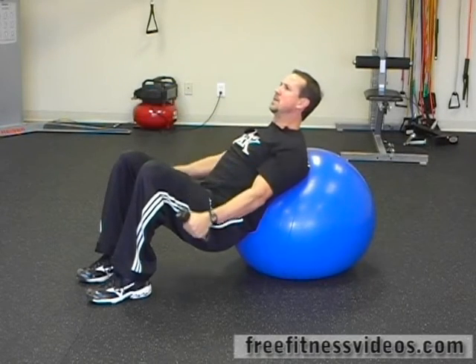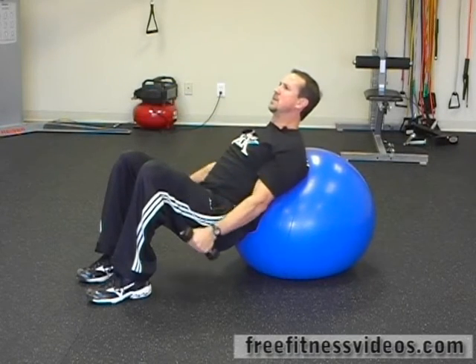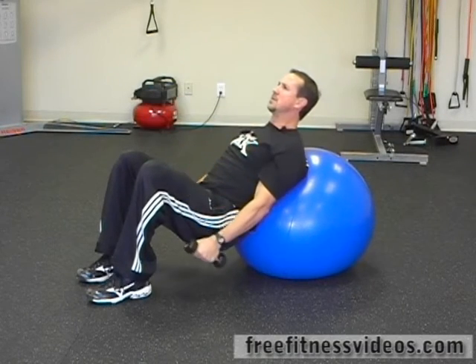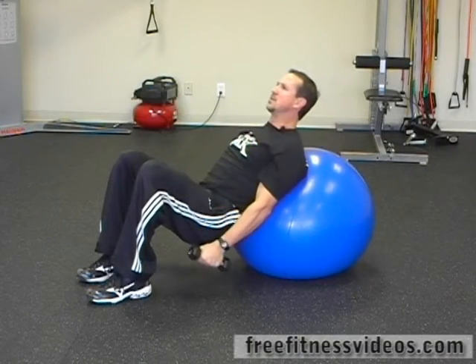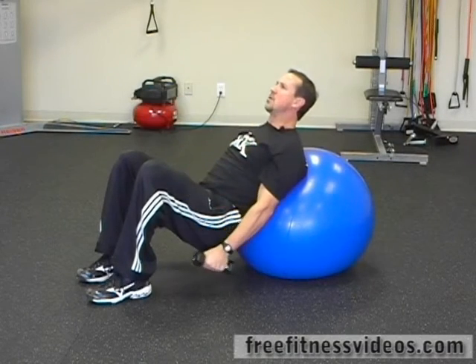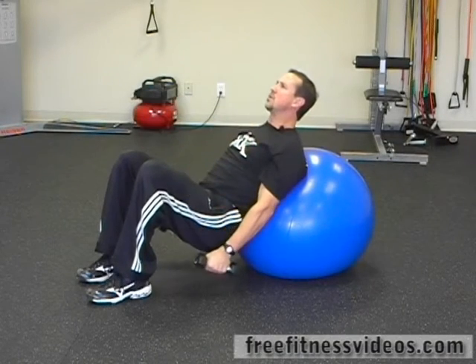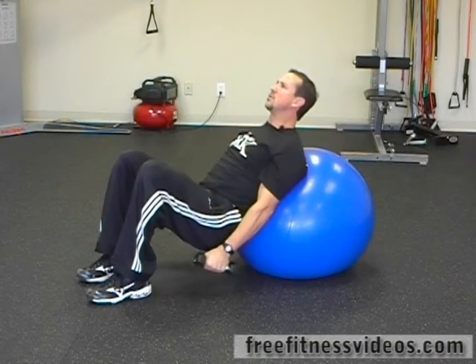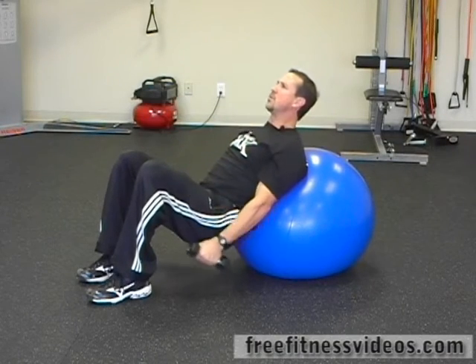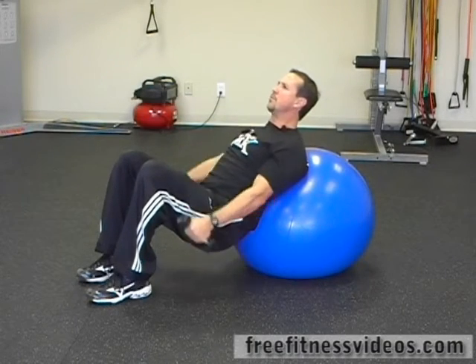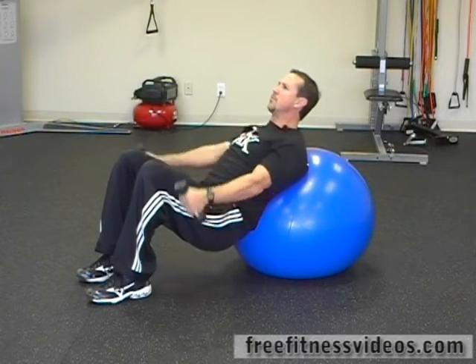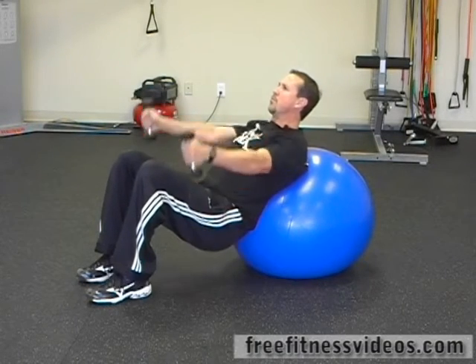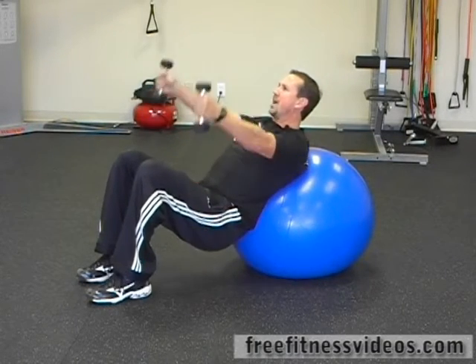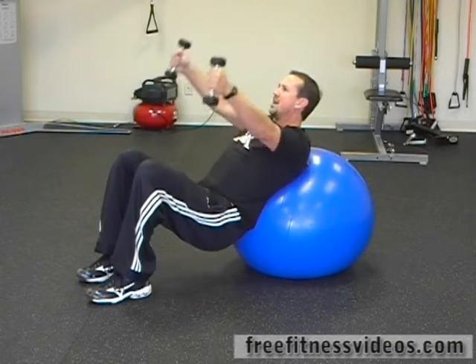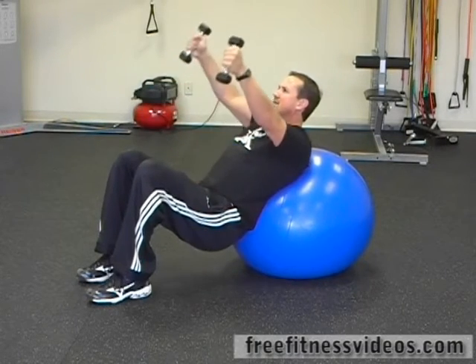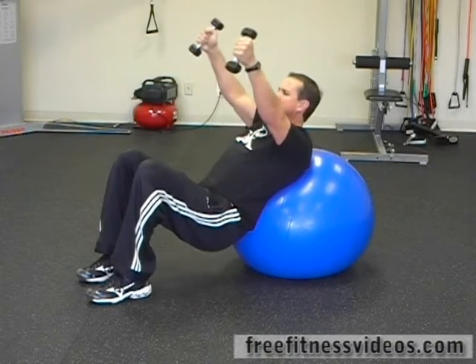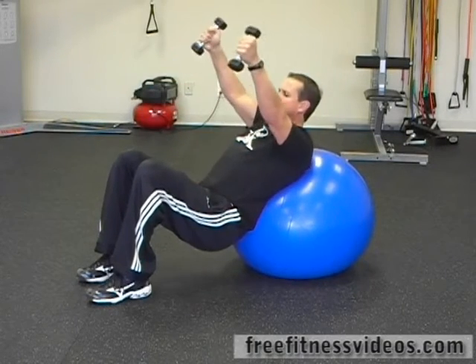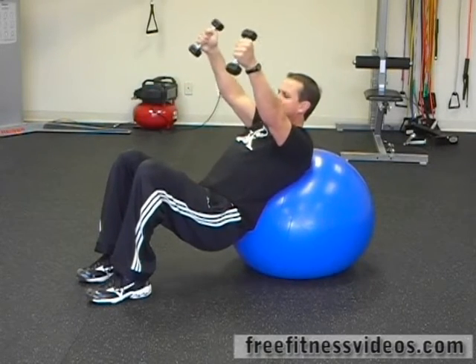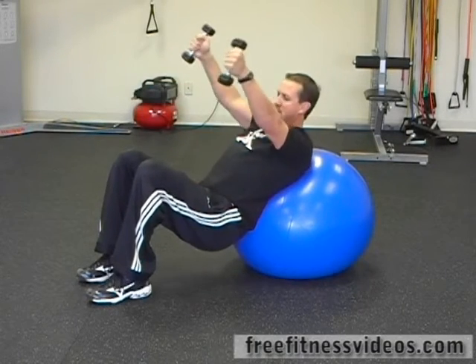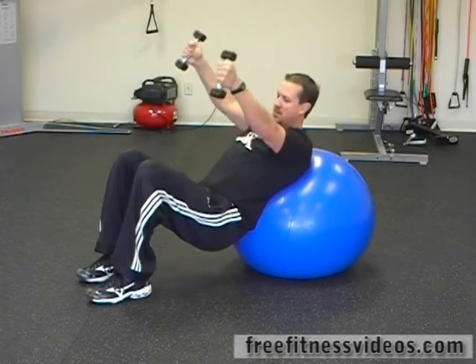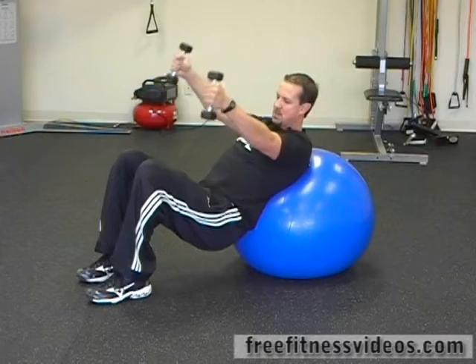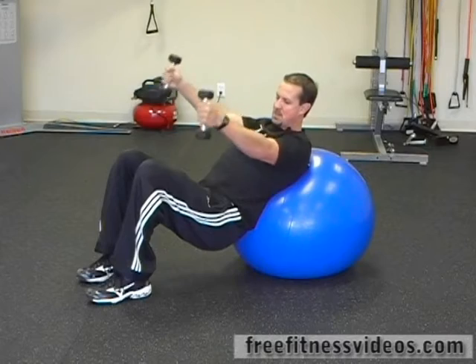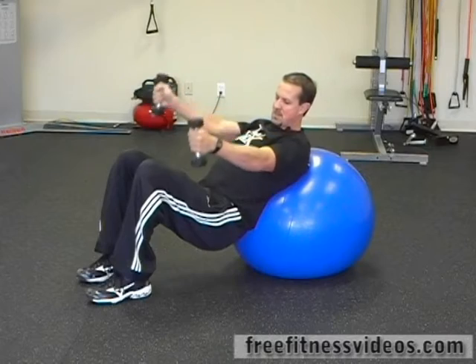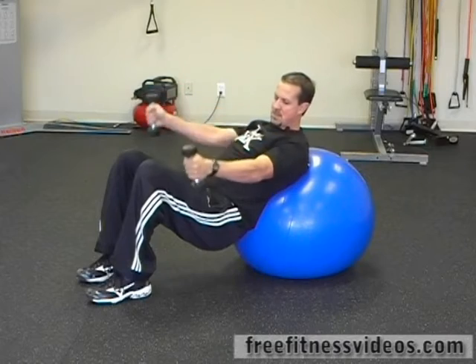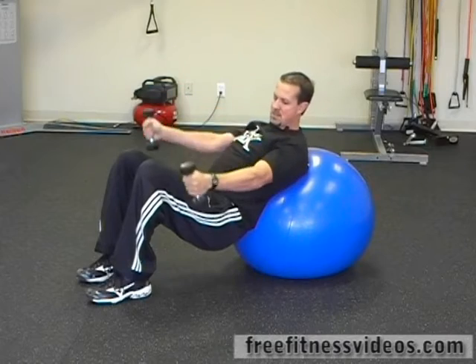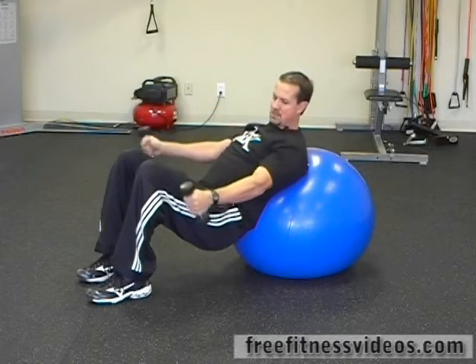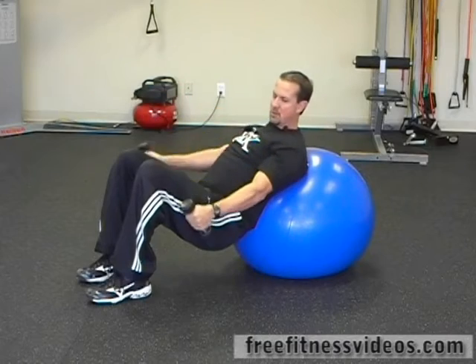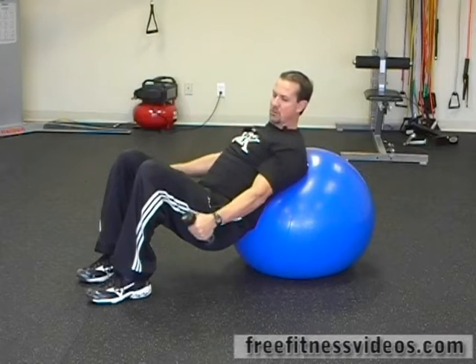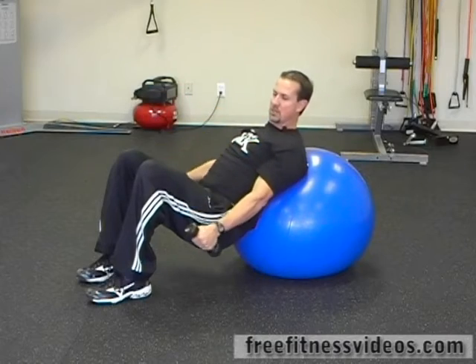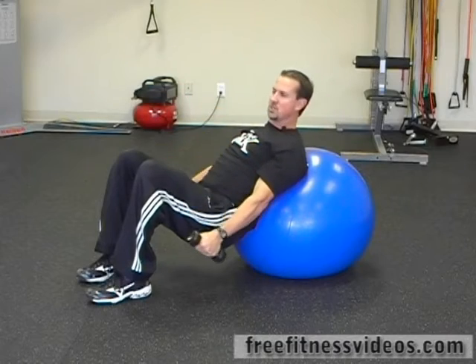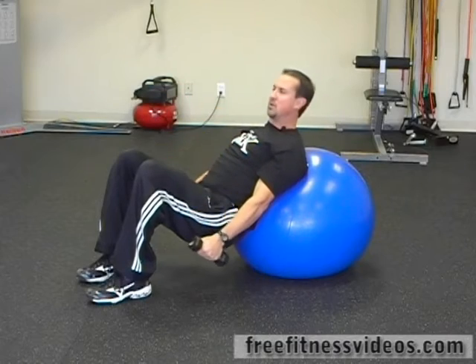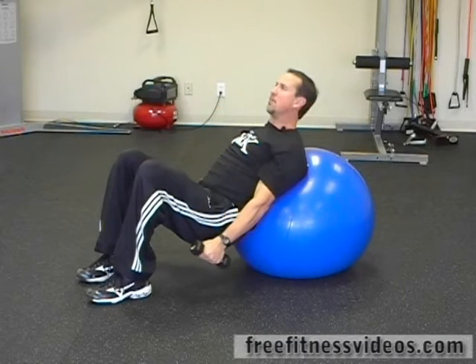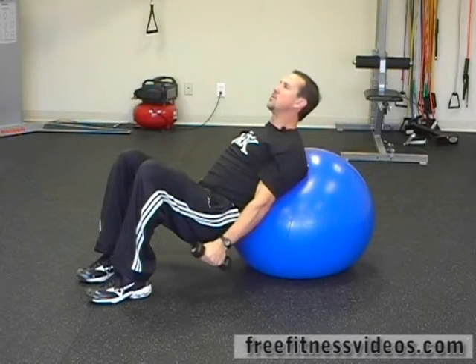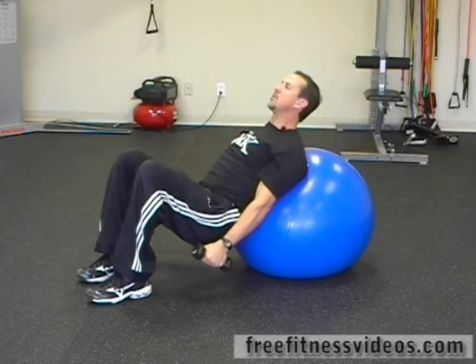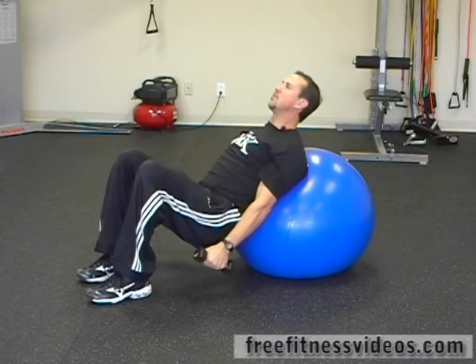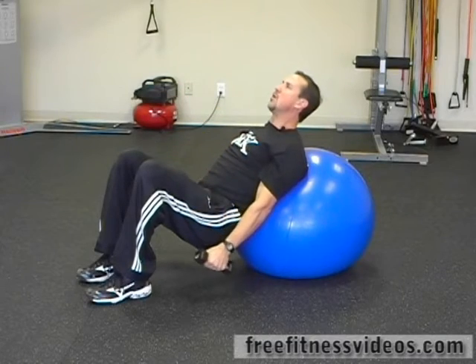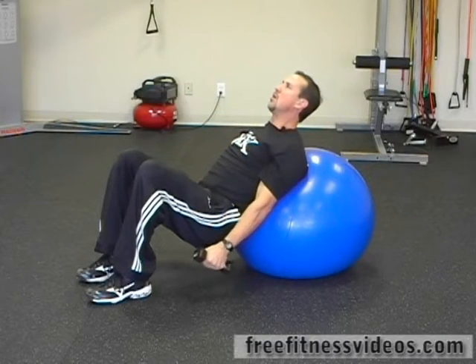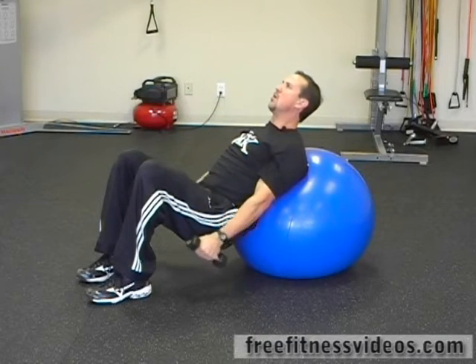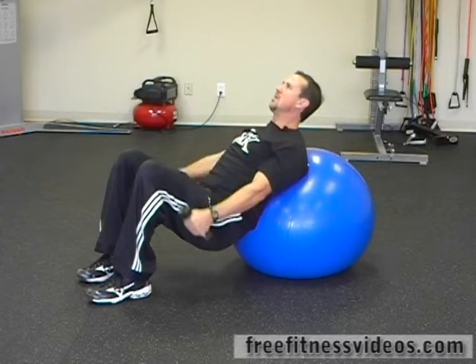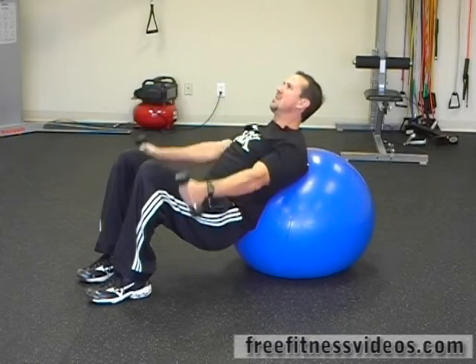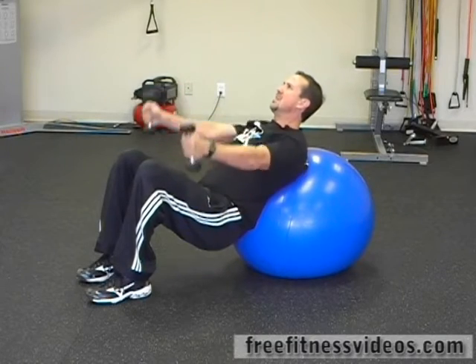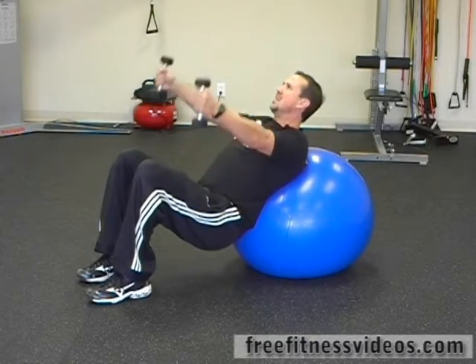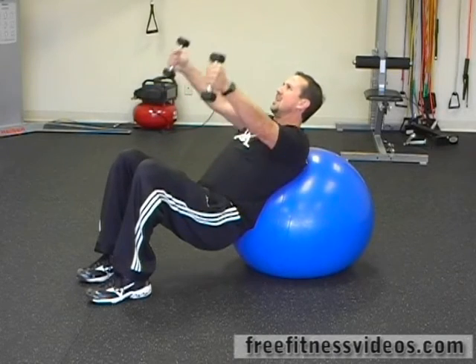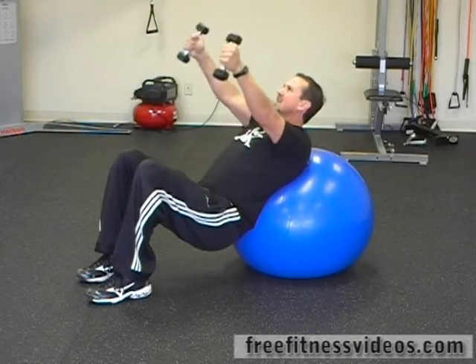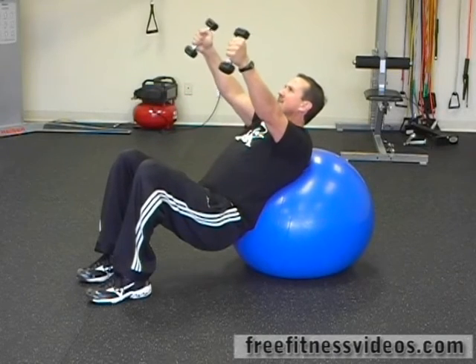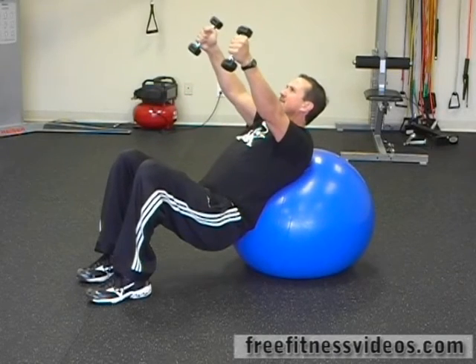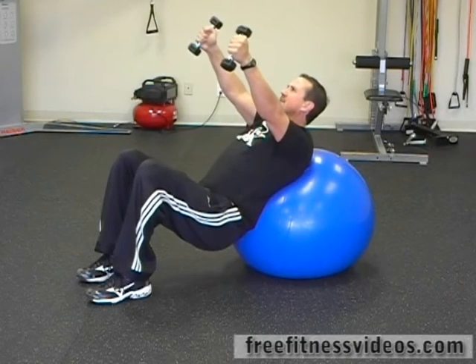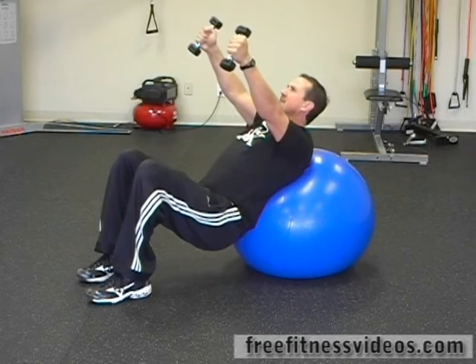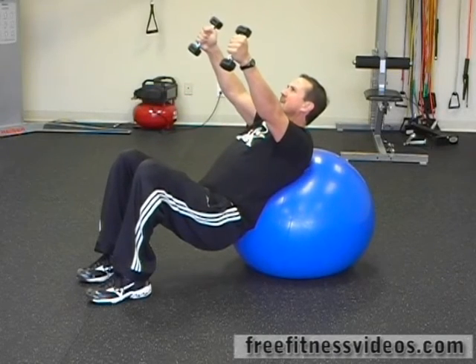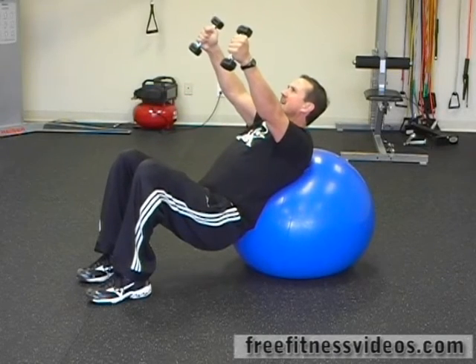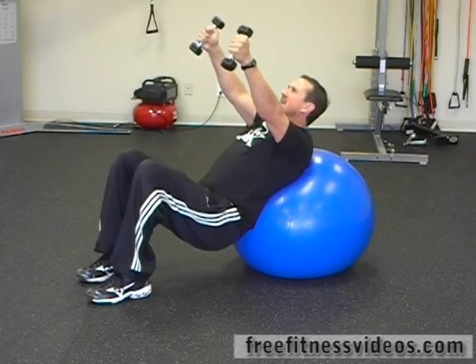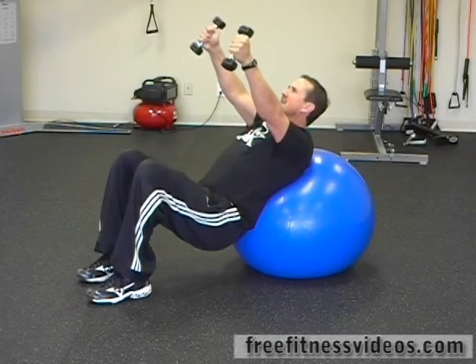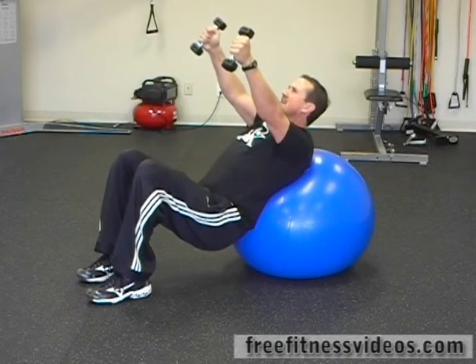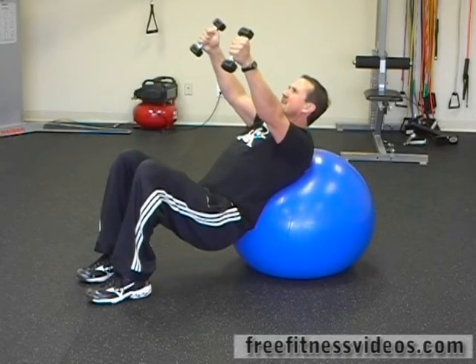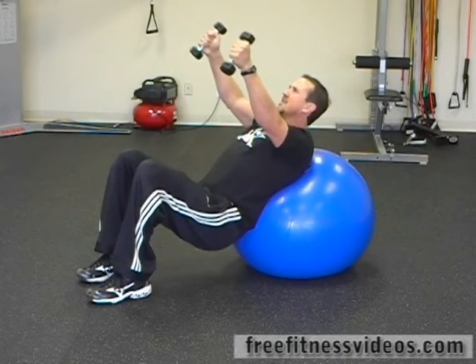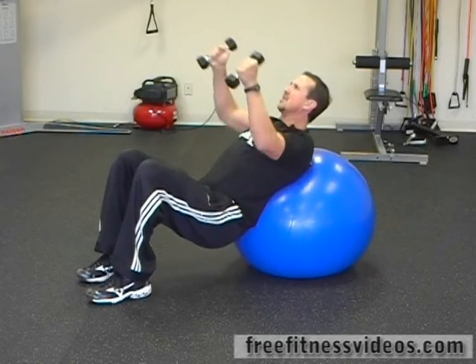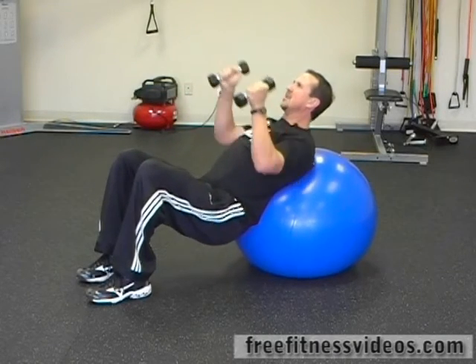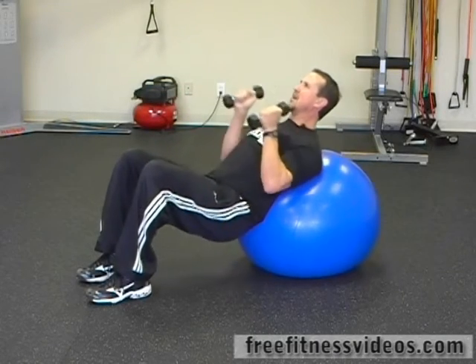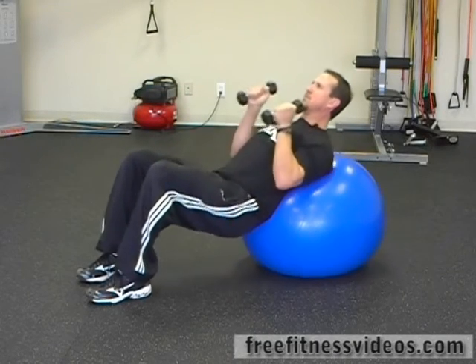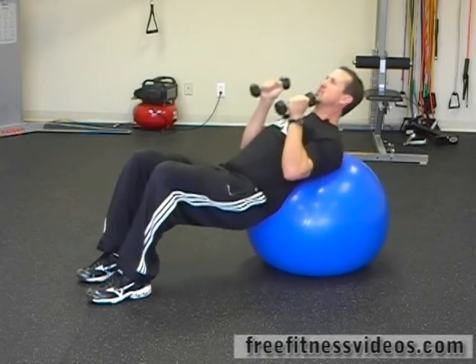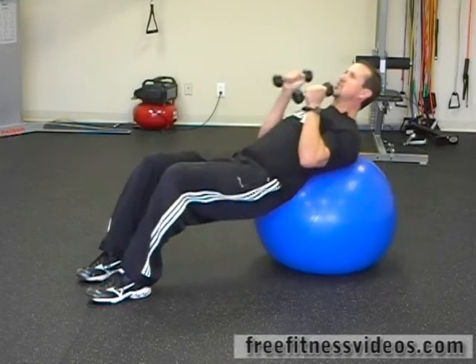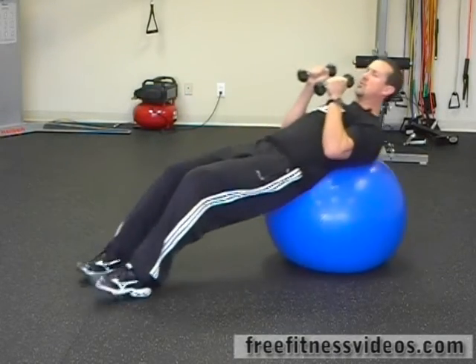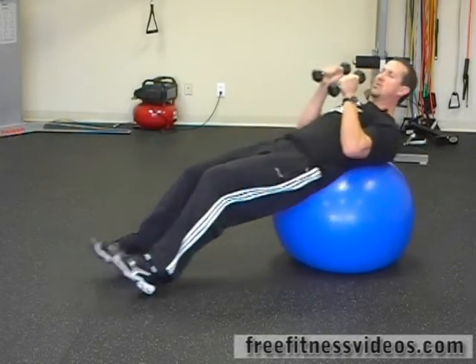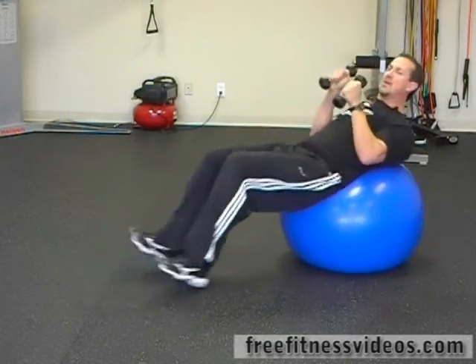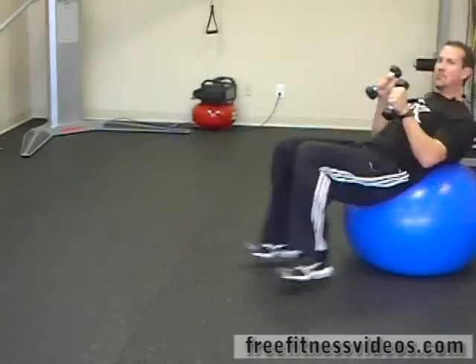Slow, controlled movement patterns. Don't touch your elbows to the ball, and lift again up to shoulder level.